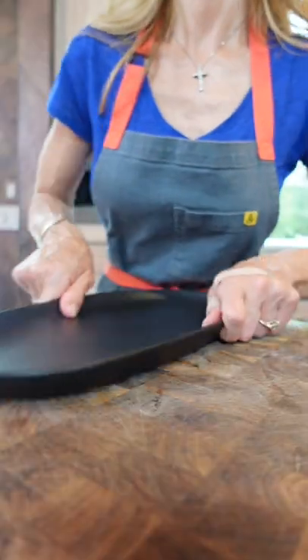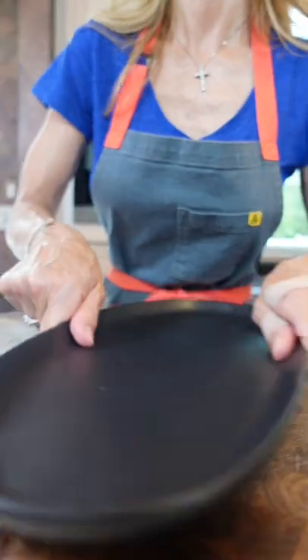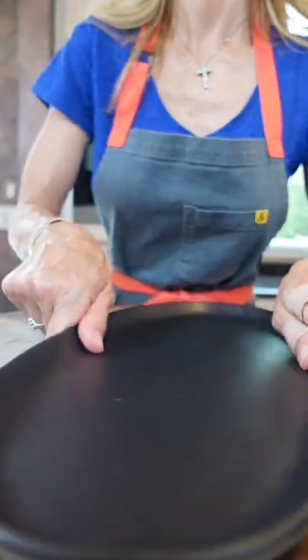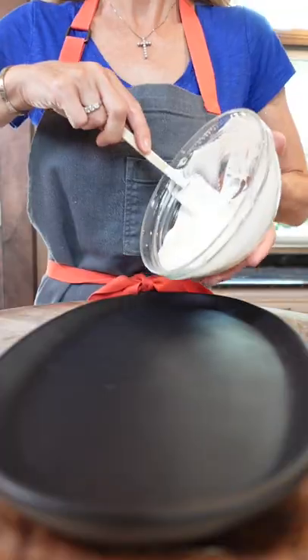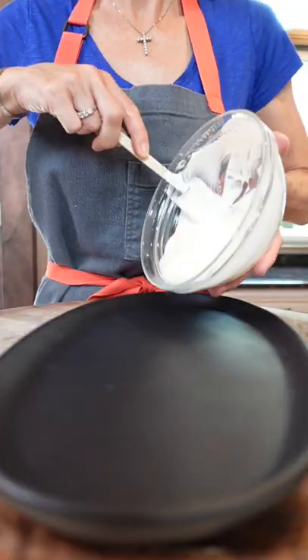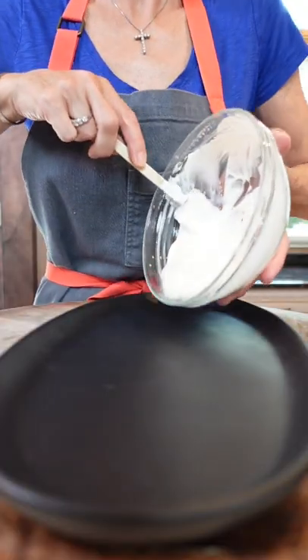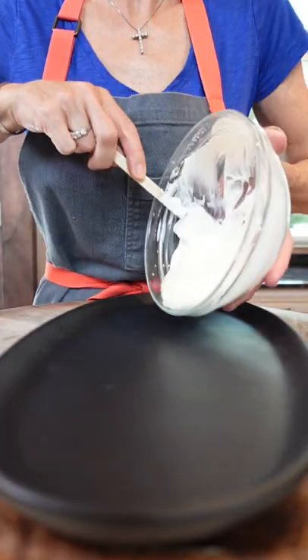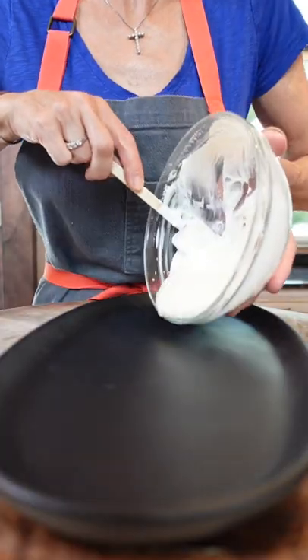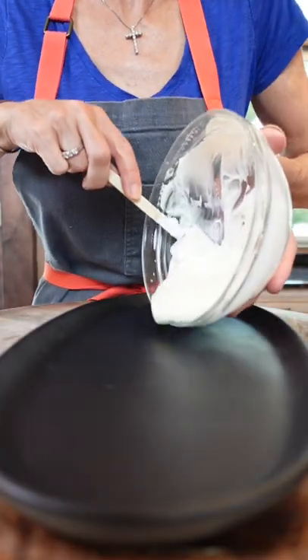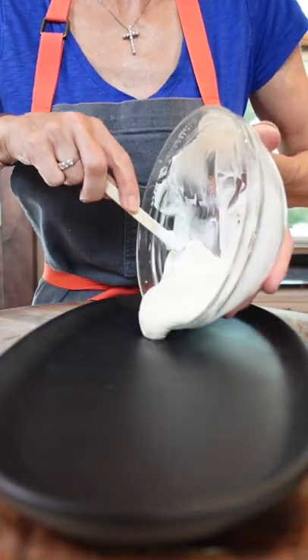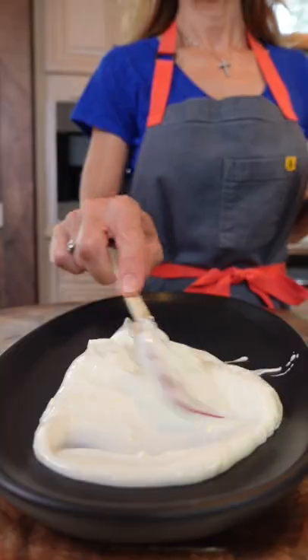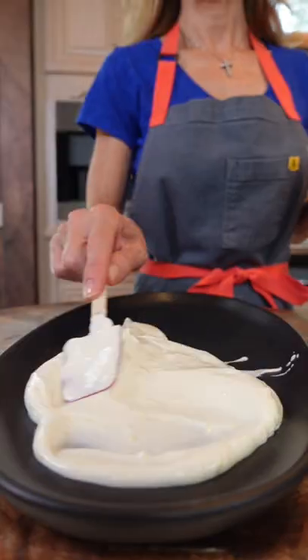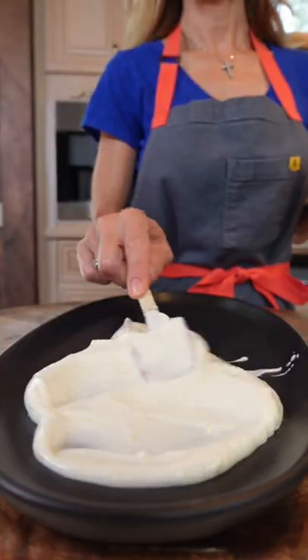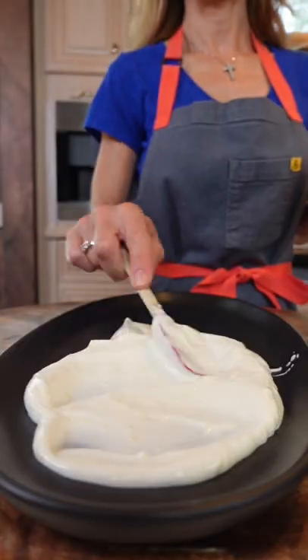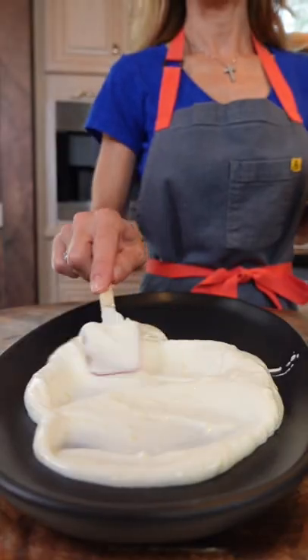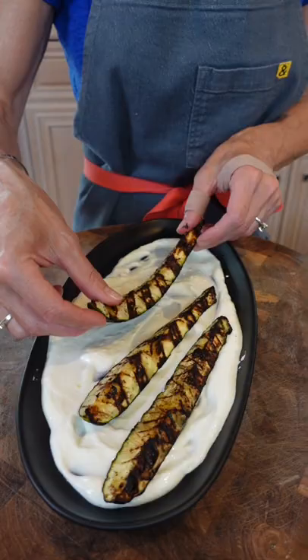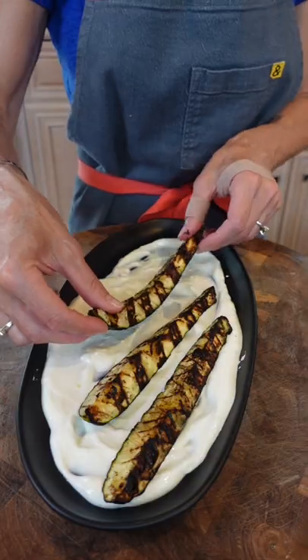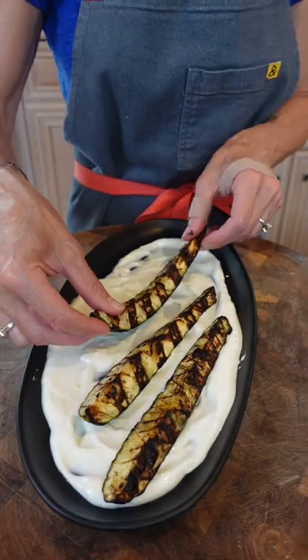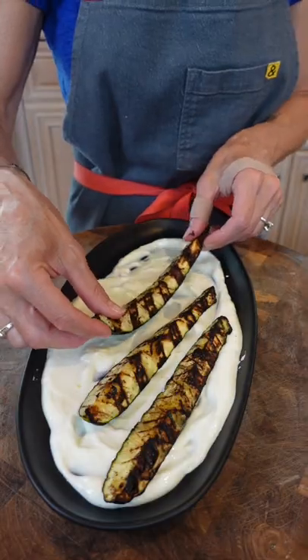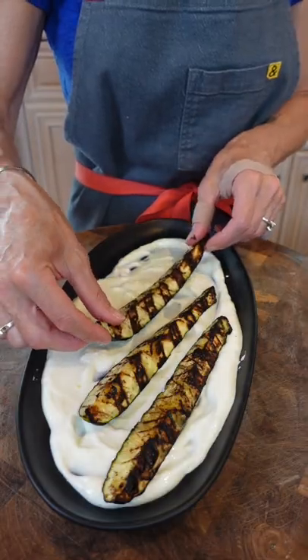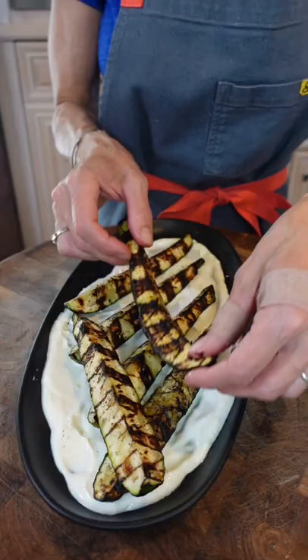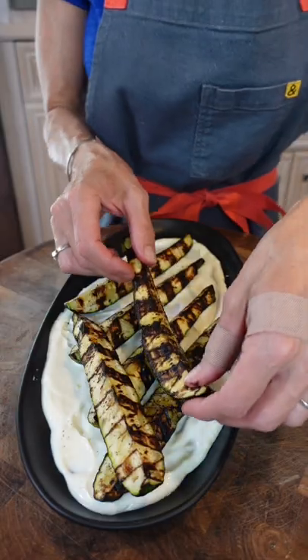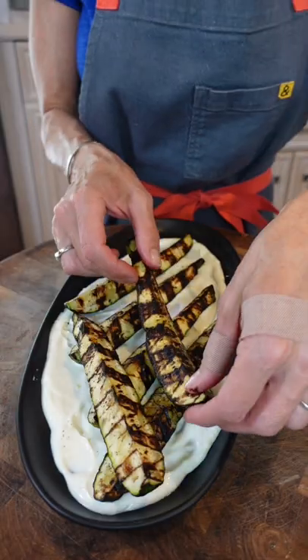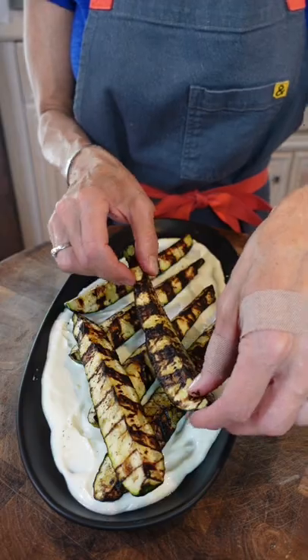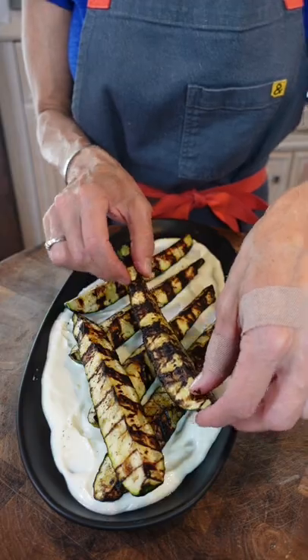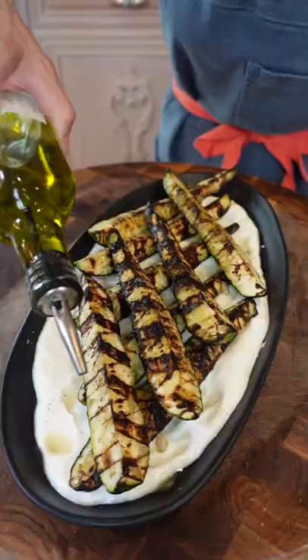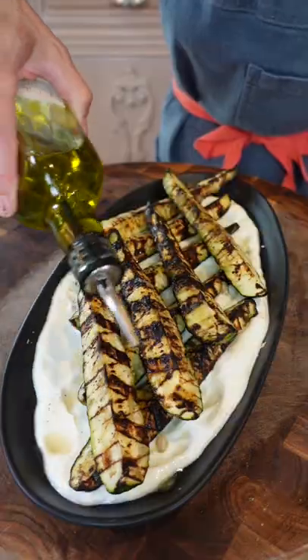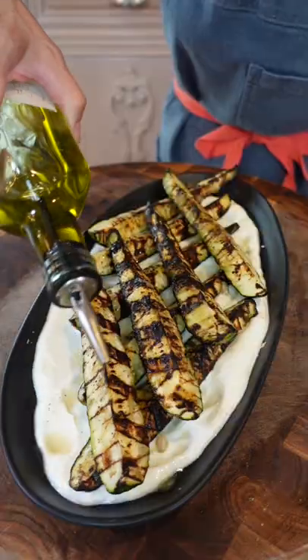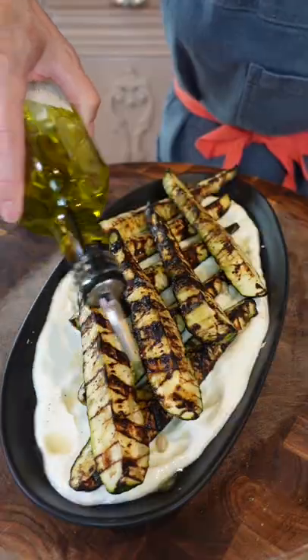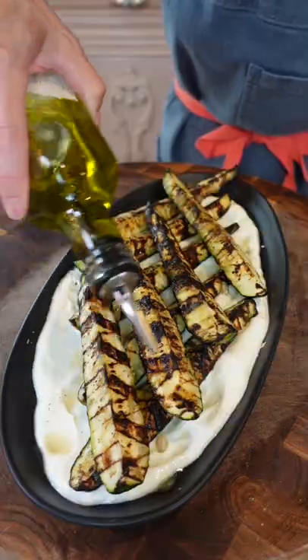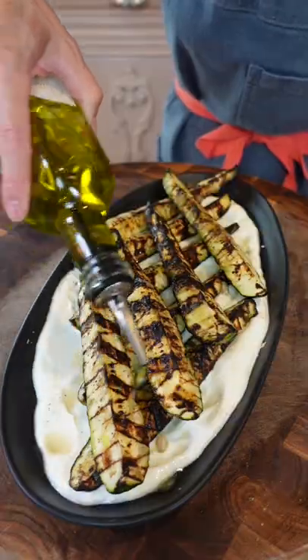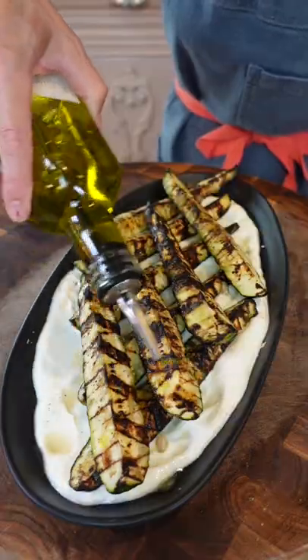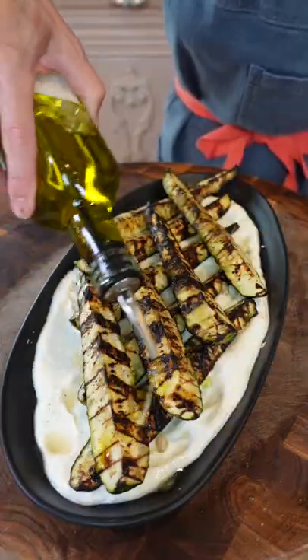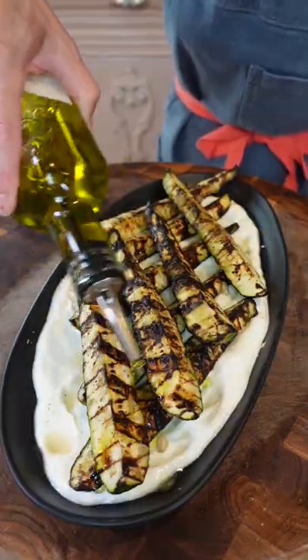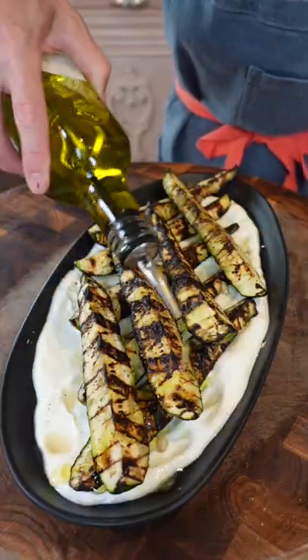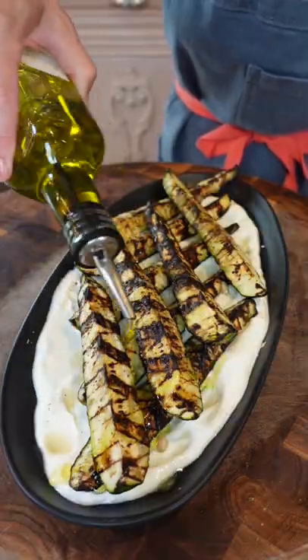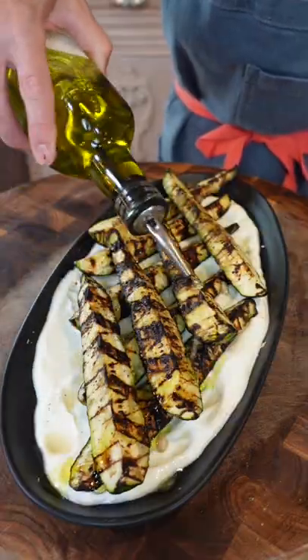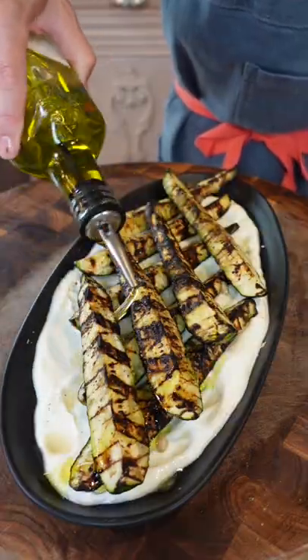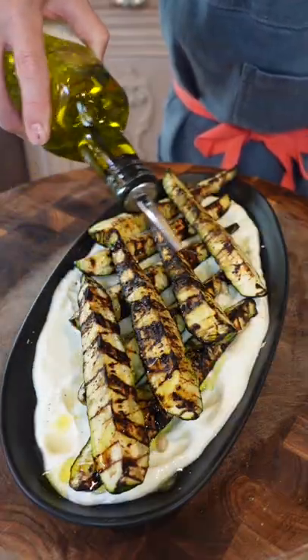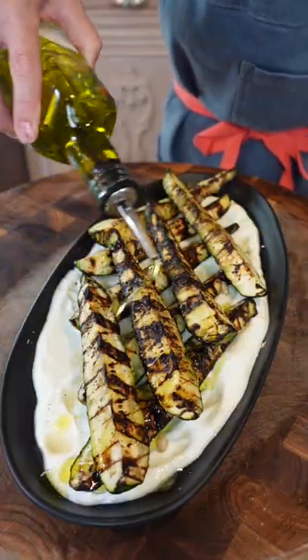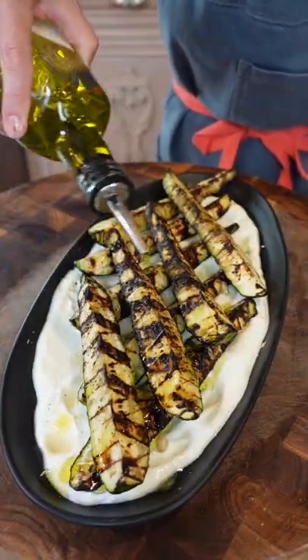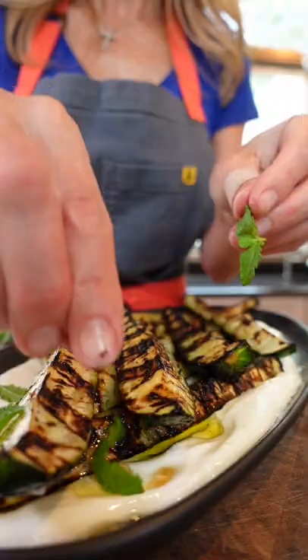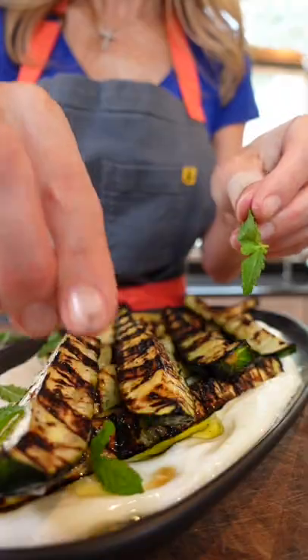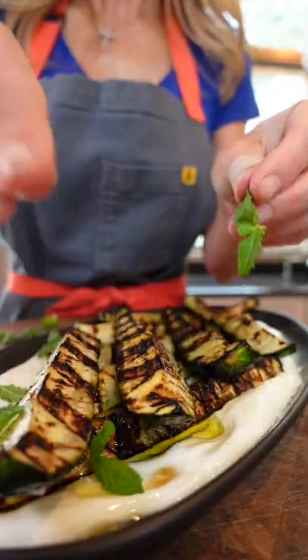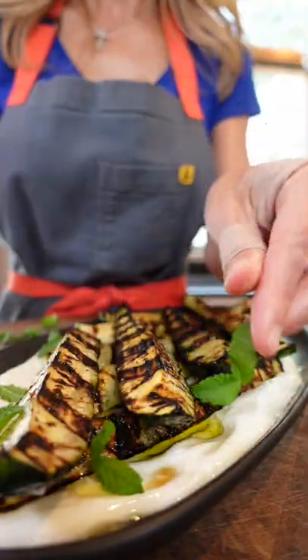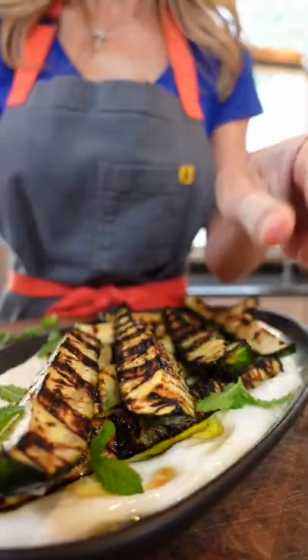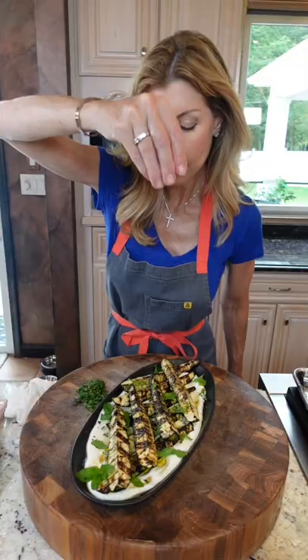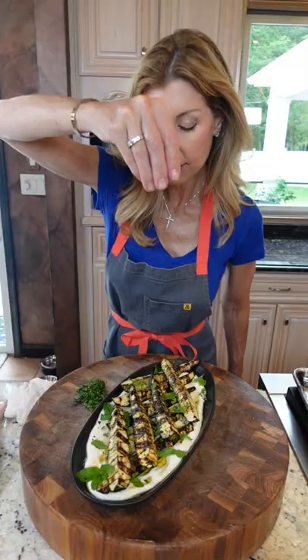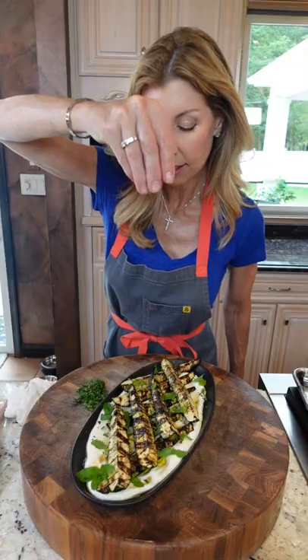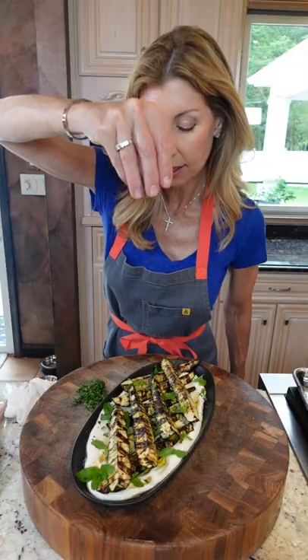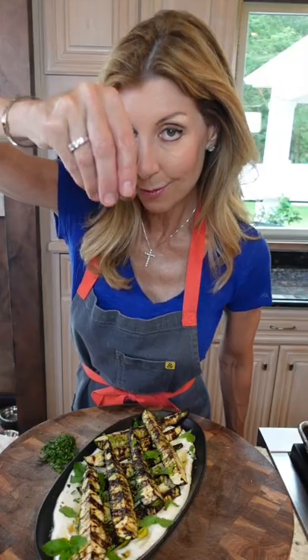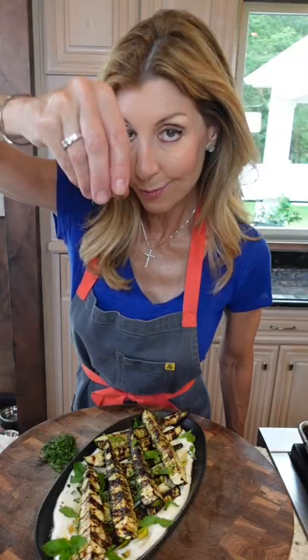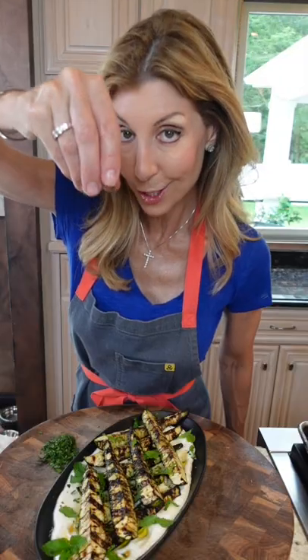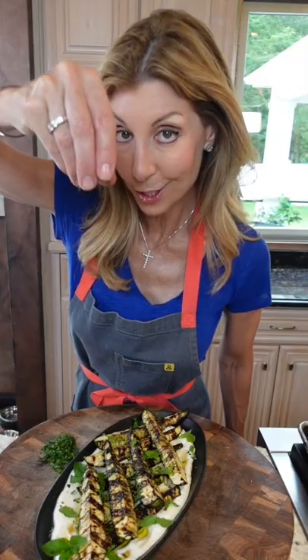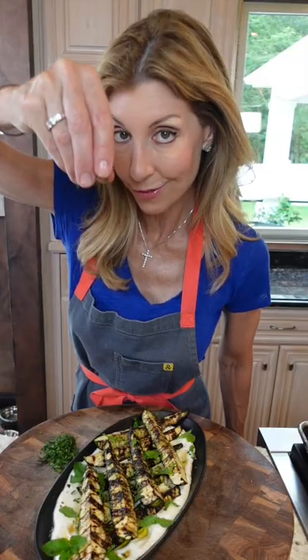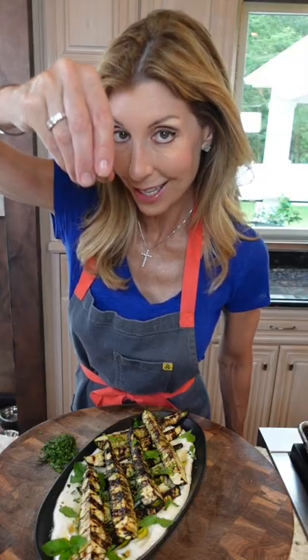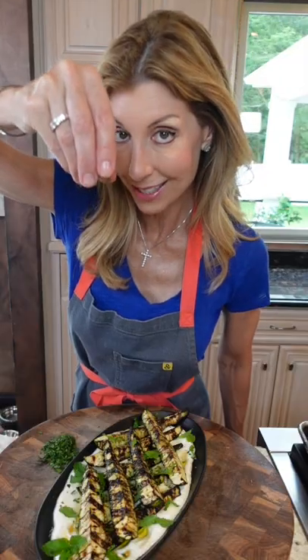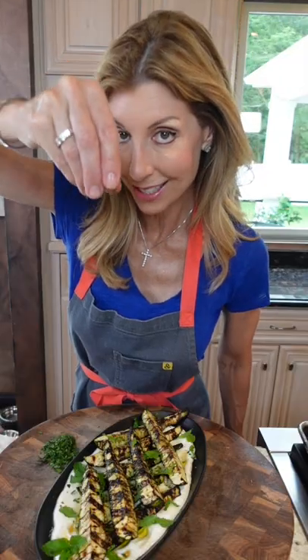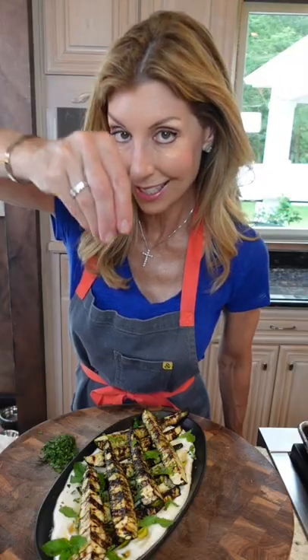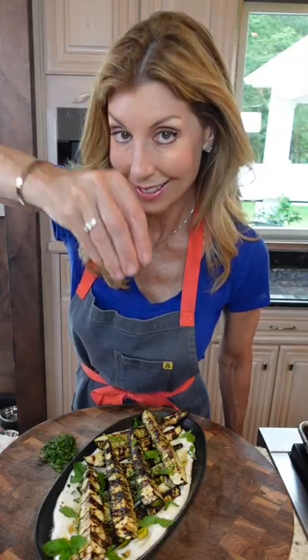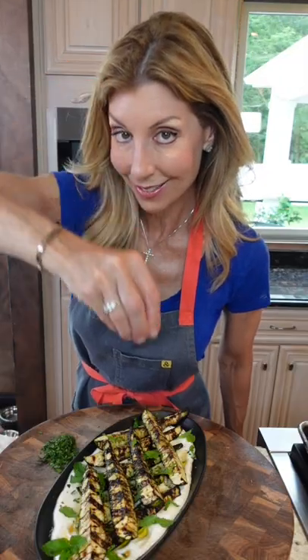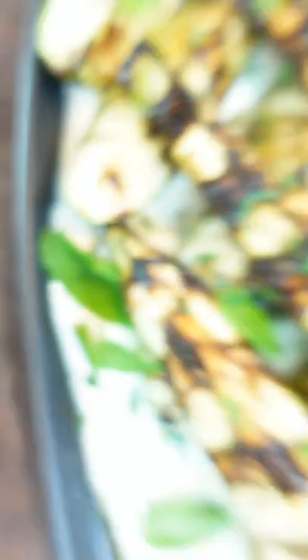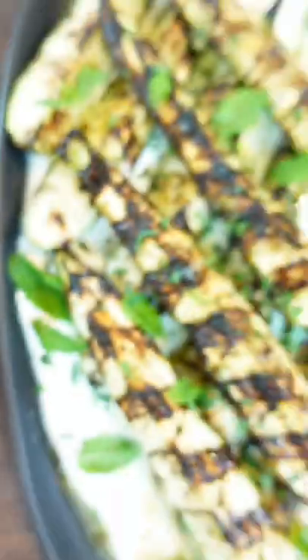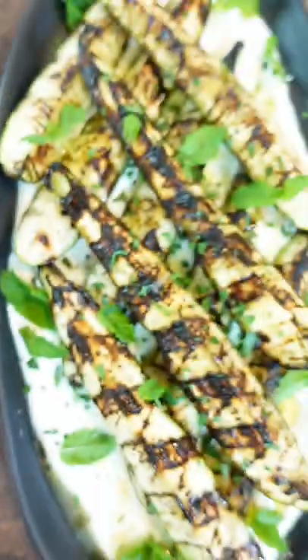Add the yogurt, schmear it. Good. Extra virgin olive oil. Crush mint, parsley — because you're fancy. Beautiful.